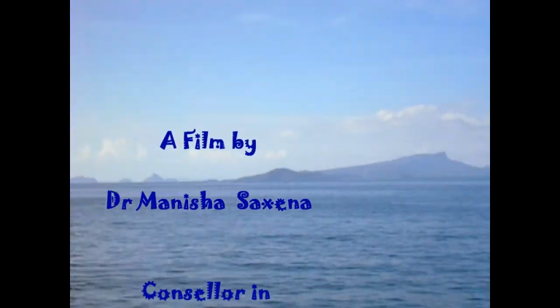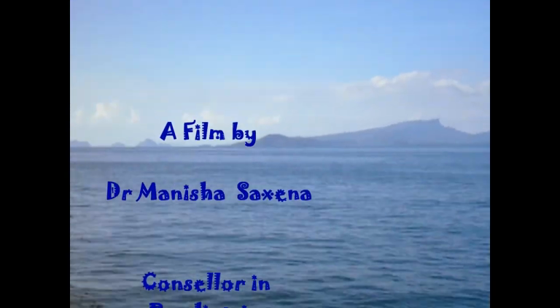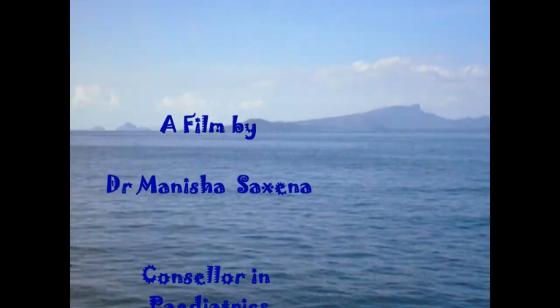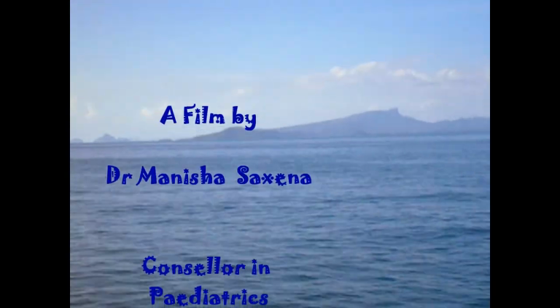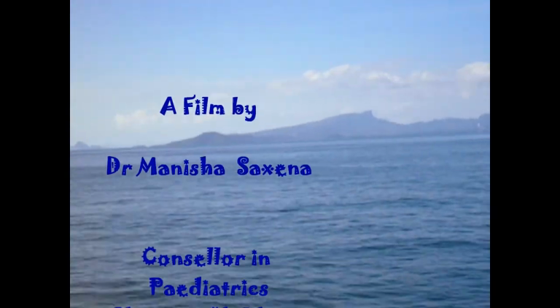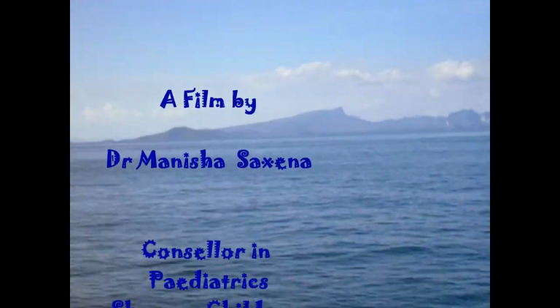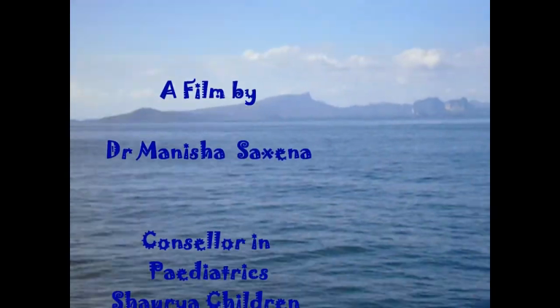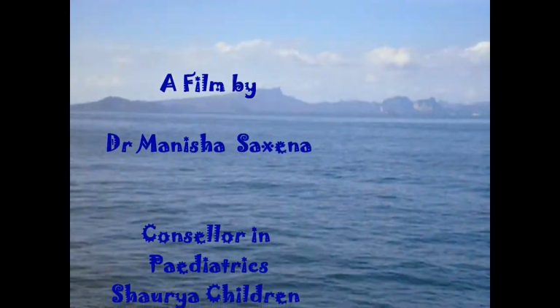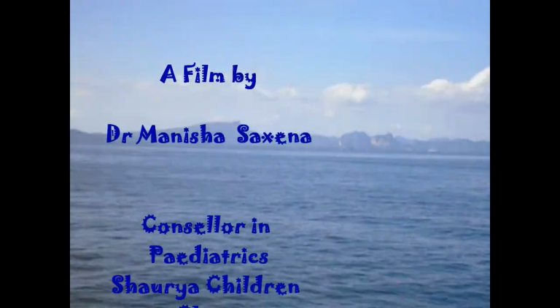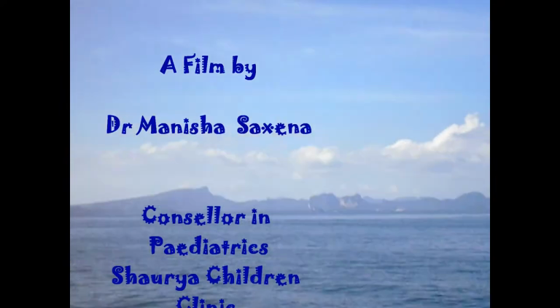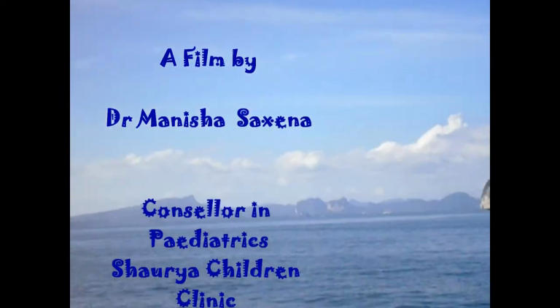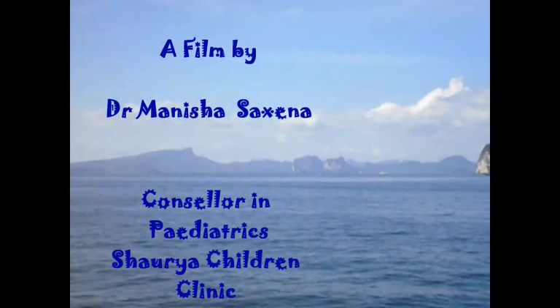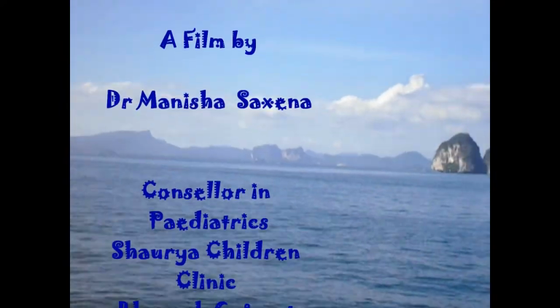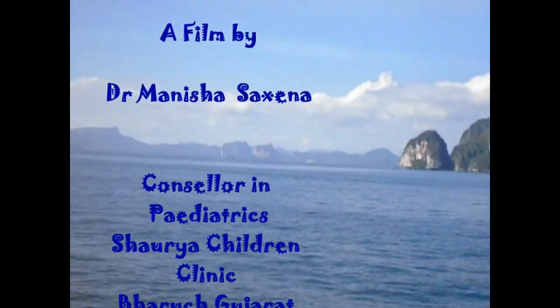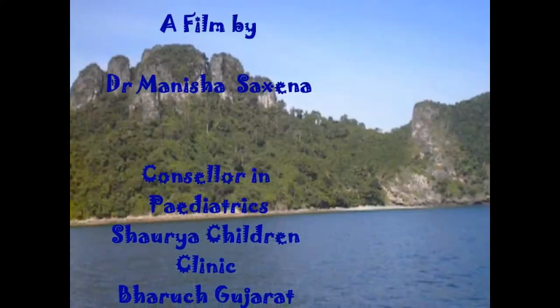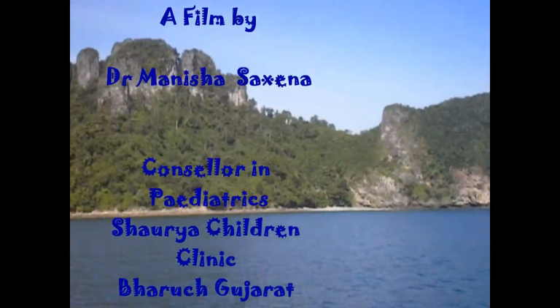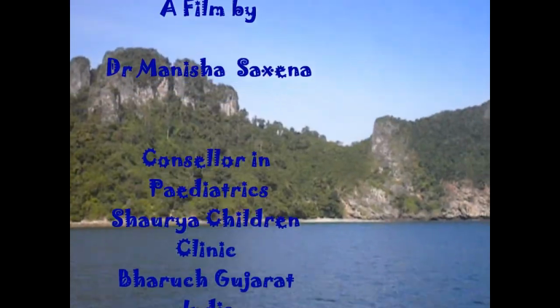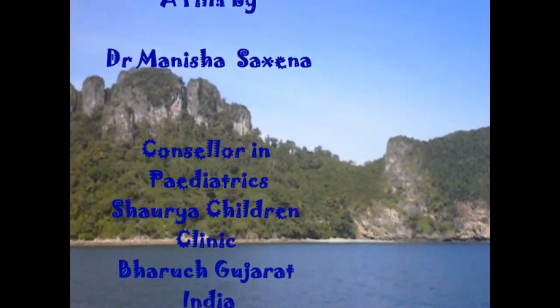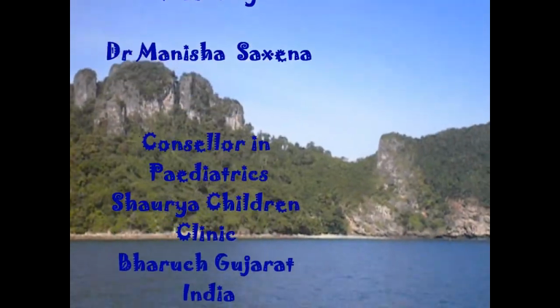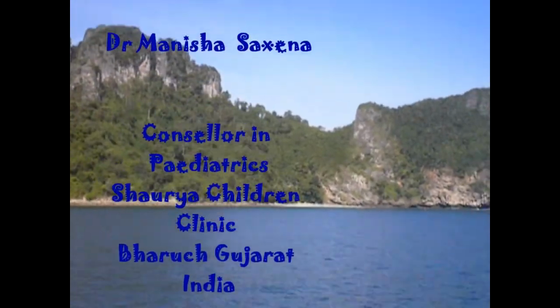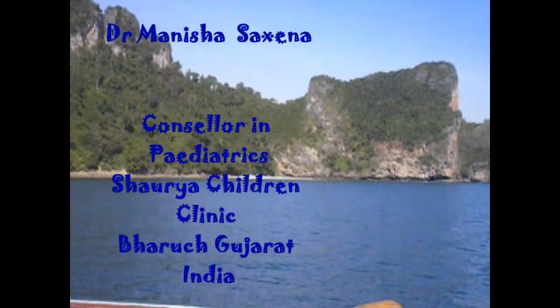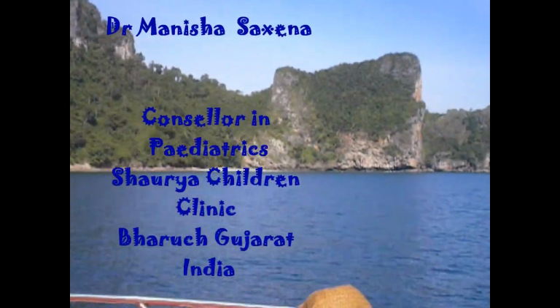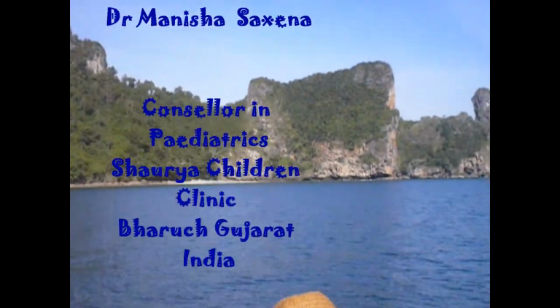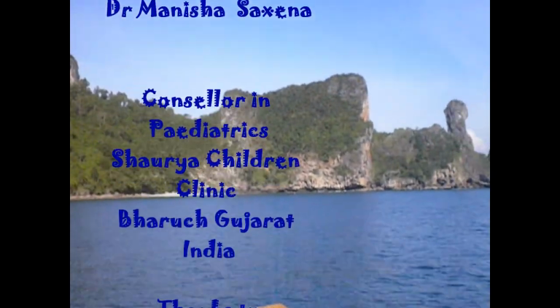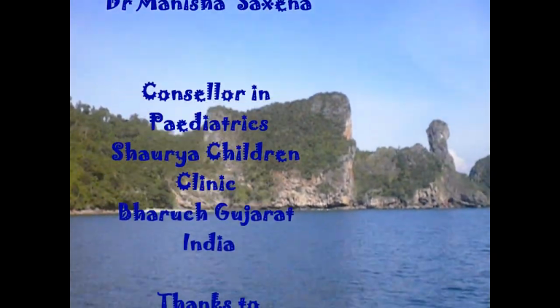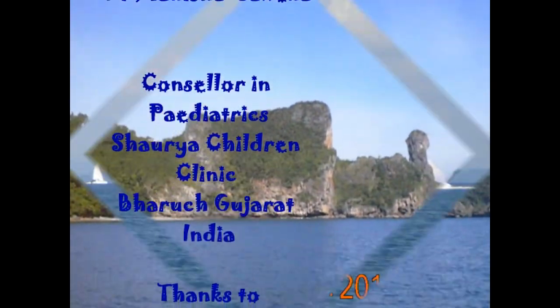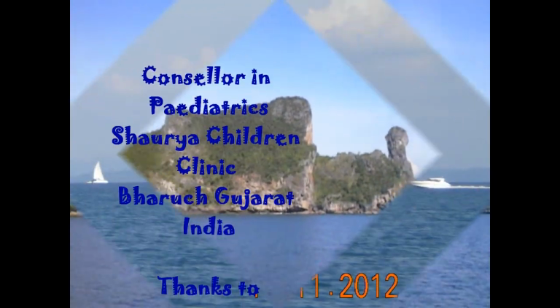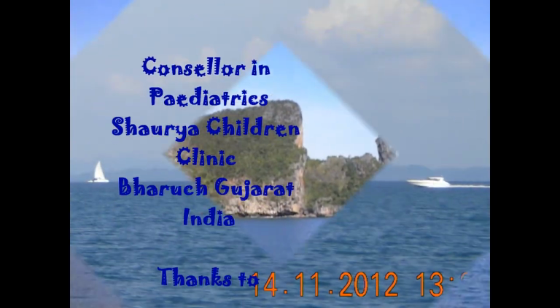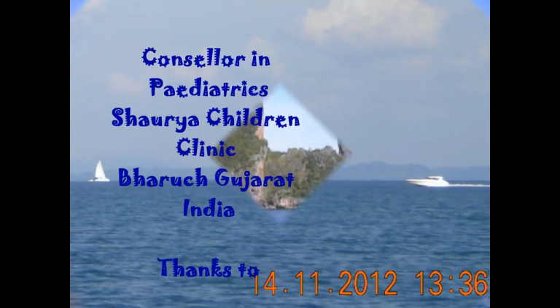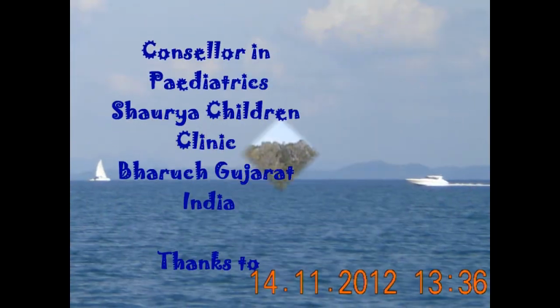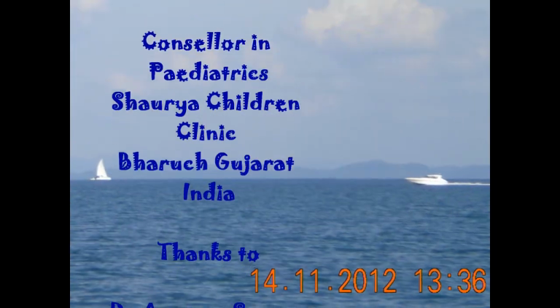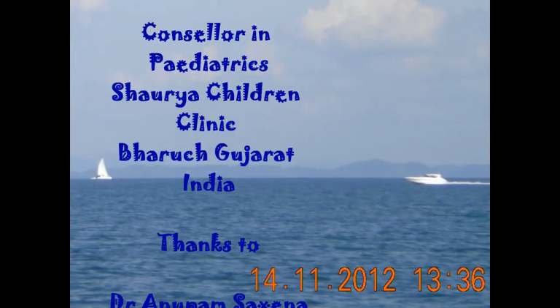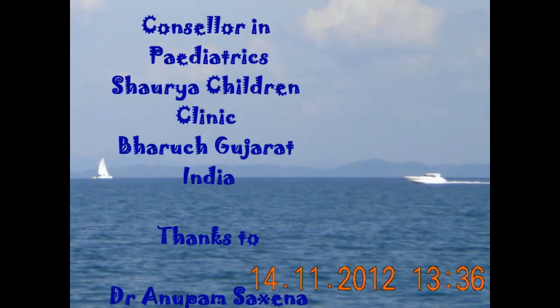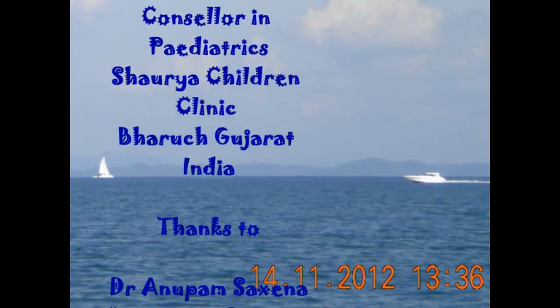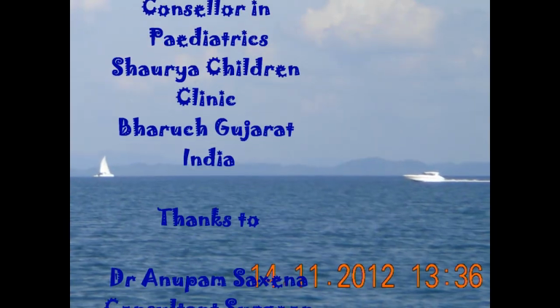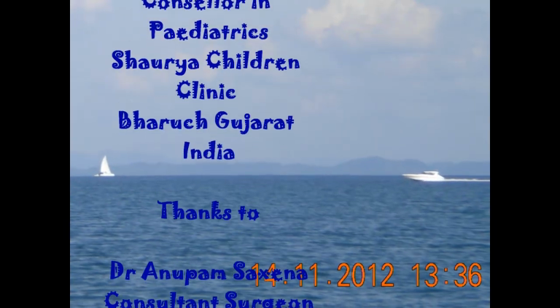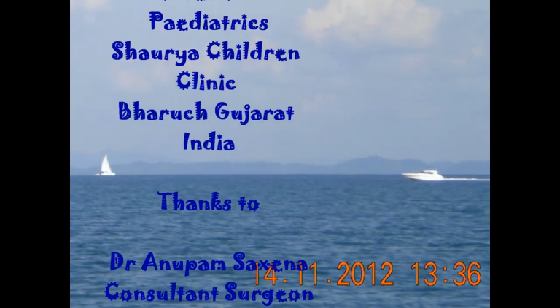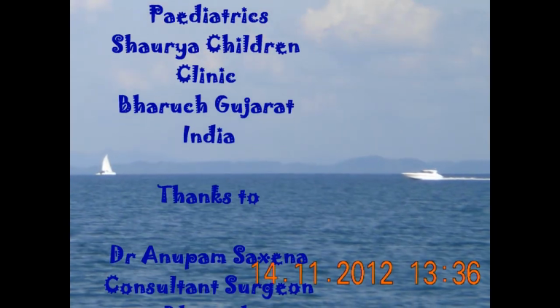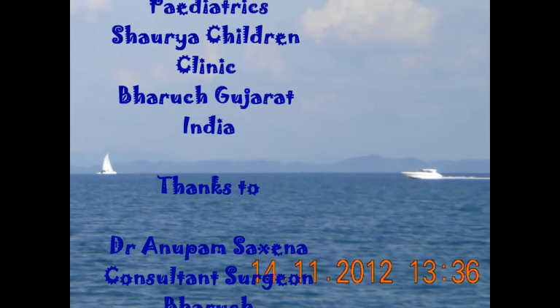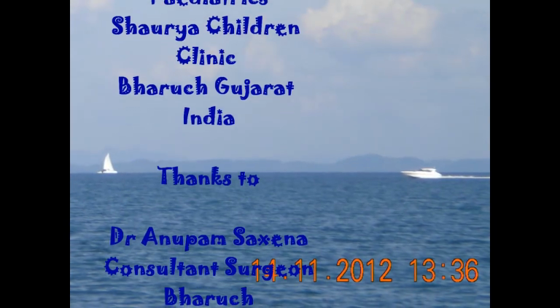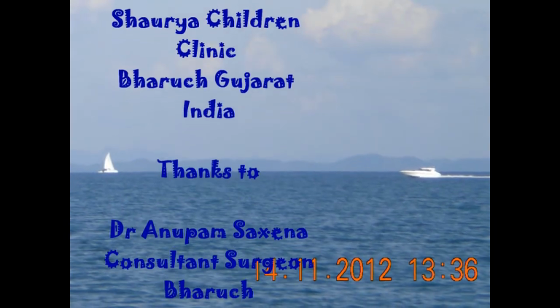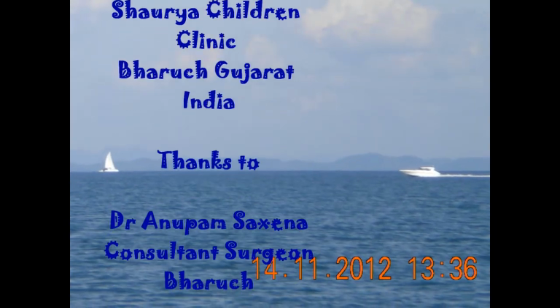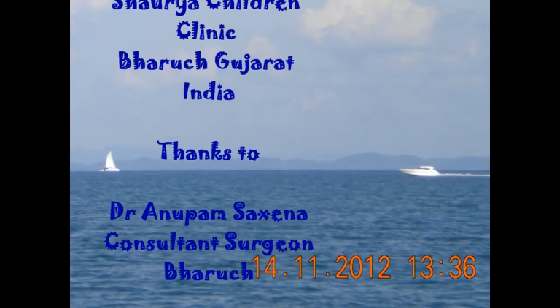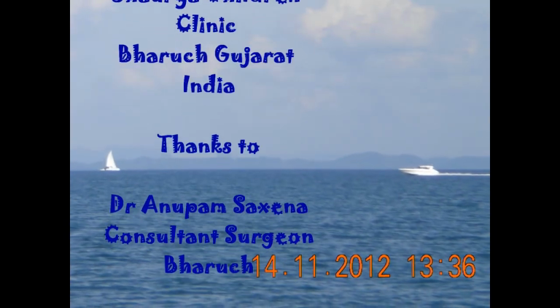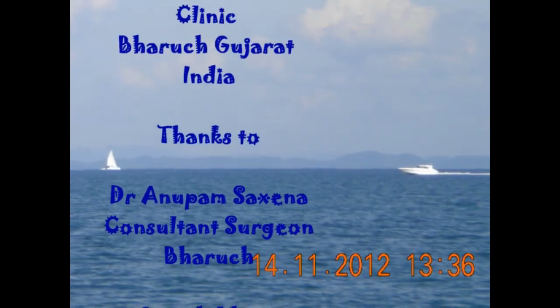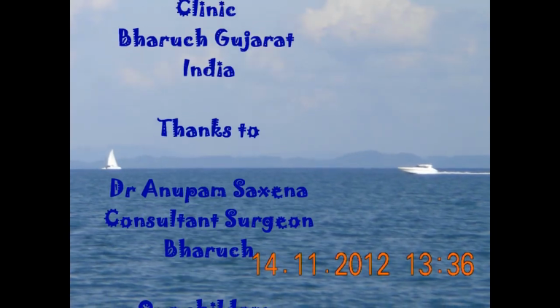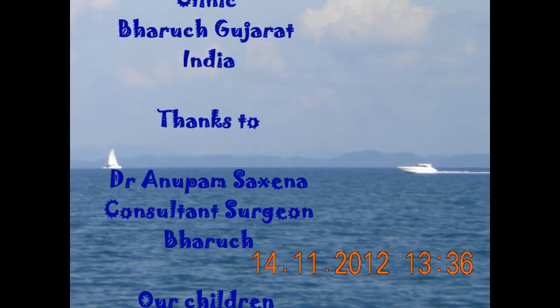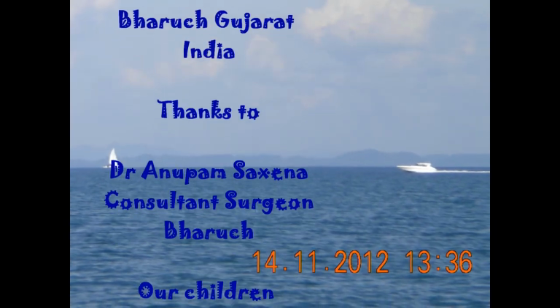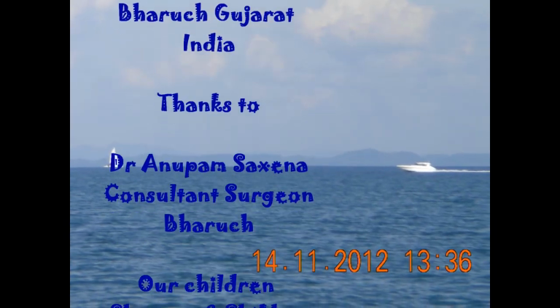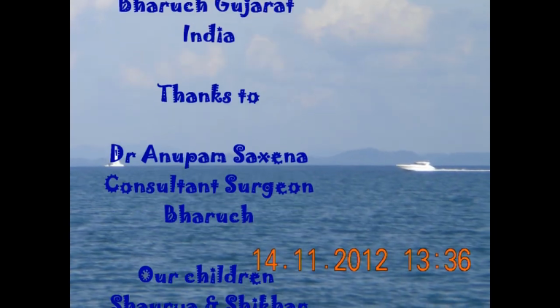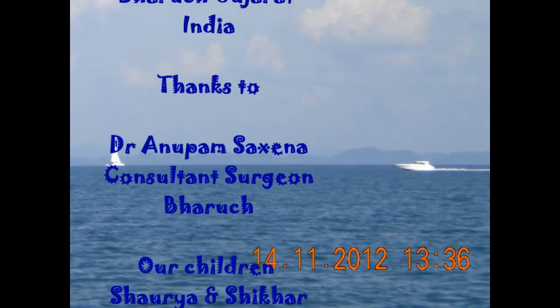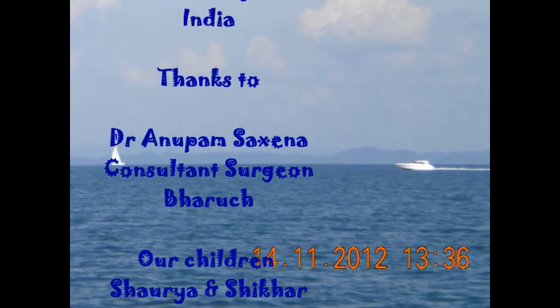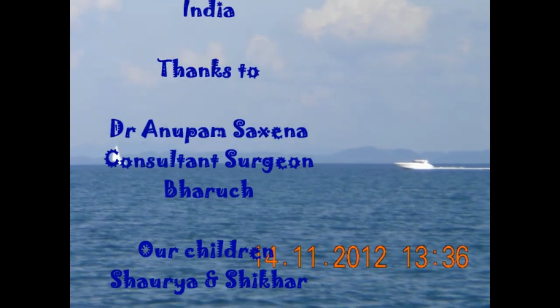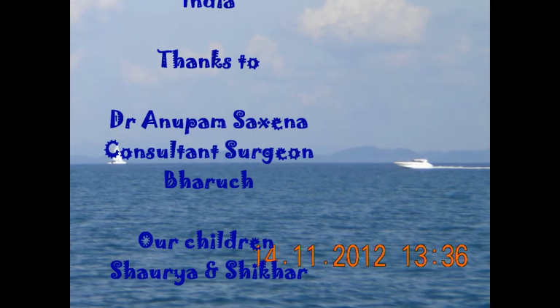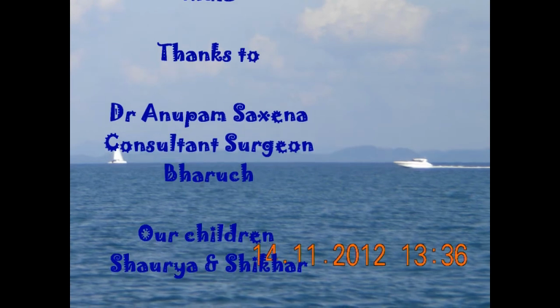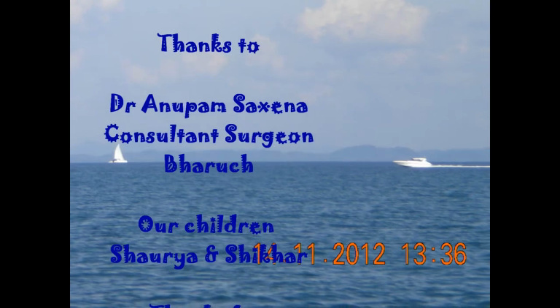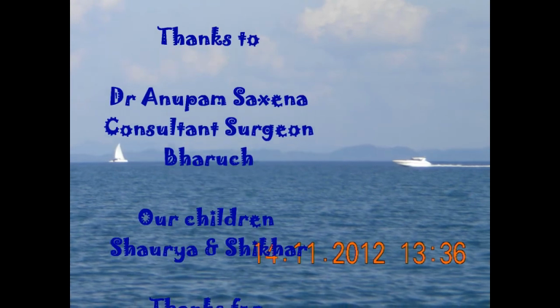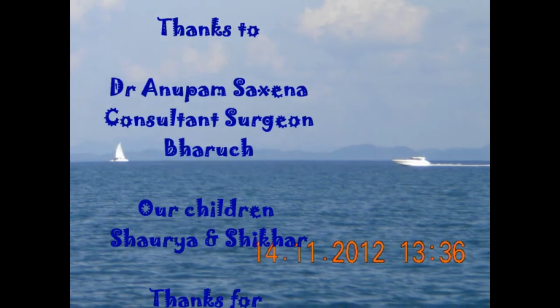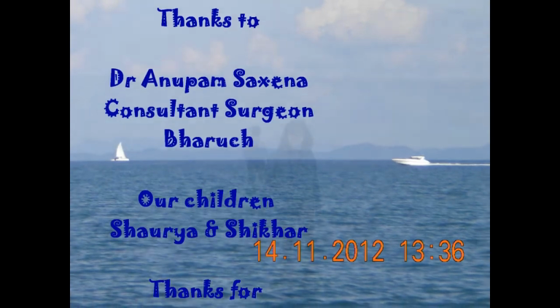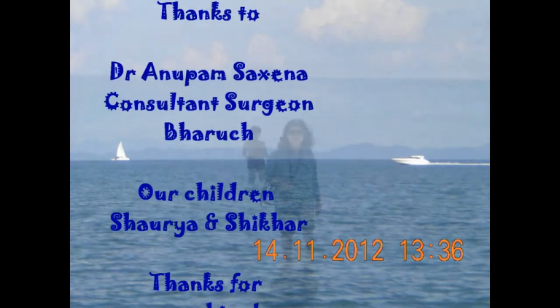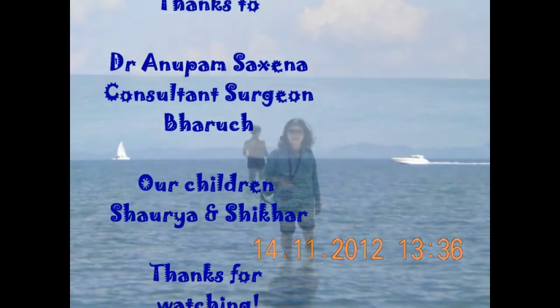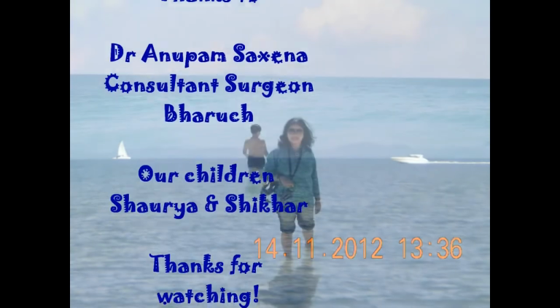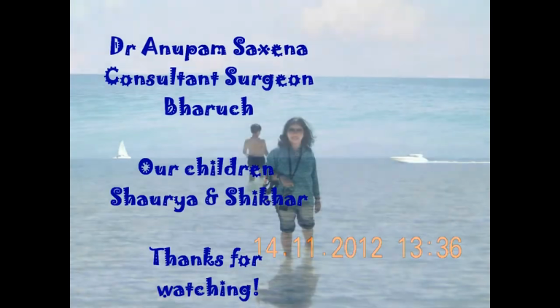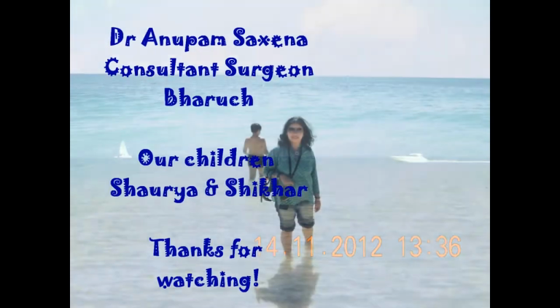Hope you enjoyed sailing to the Phi Phi Islands with their unparalleled beauty — really refreshing. Thanks for watching.